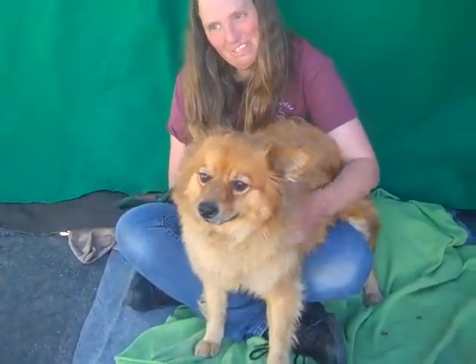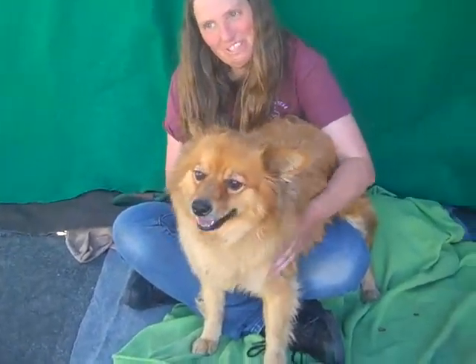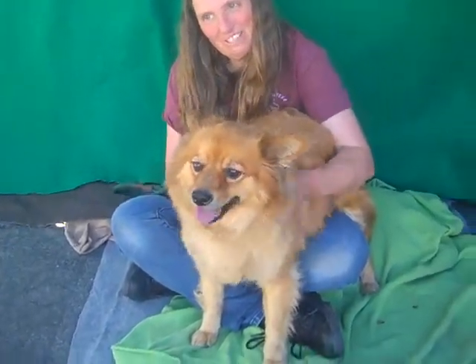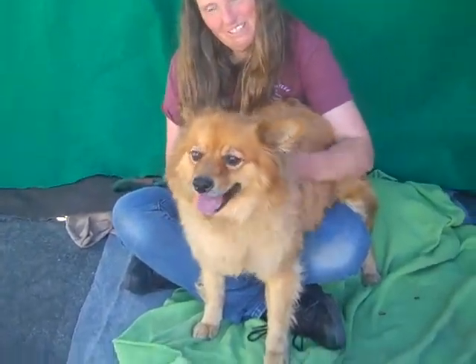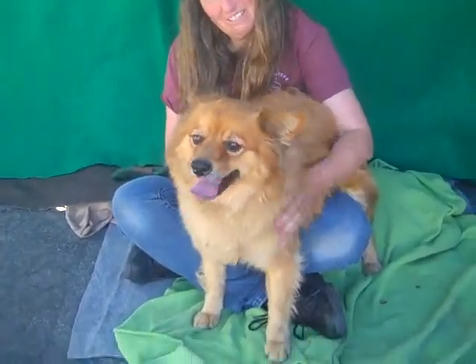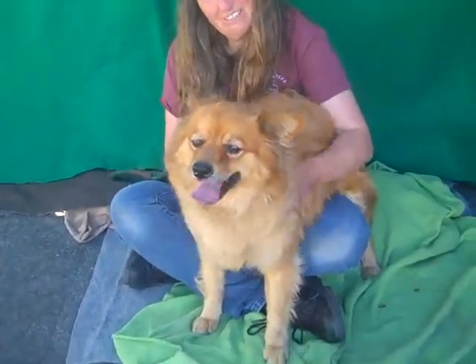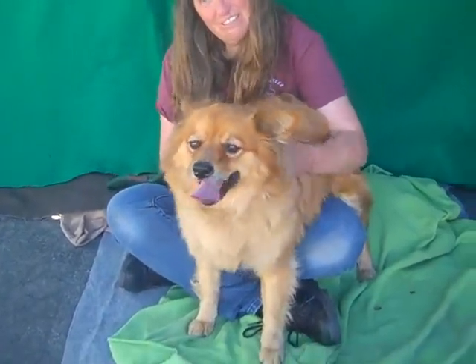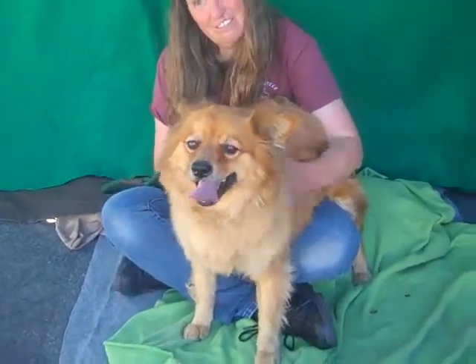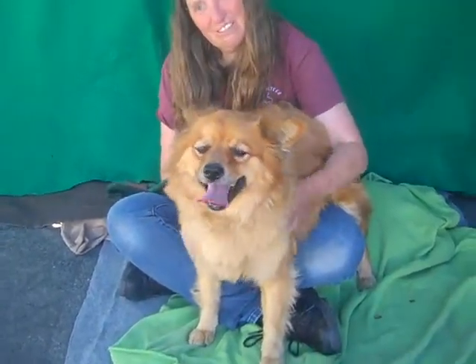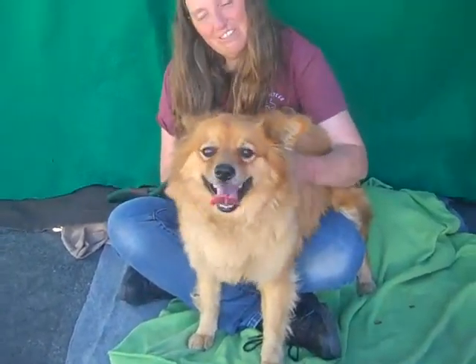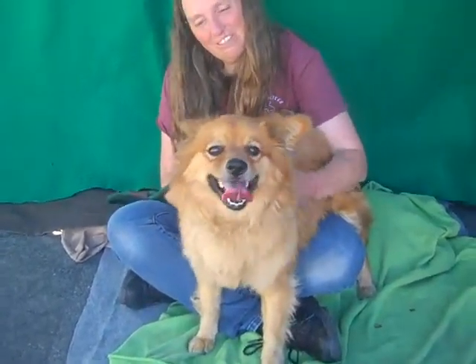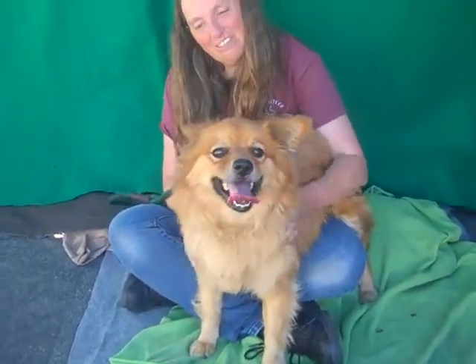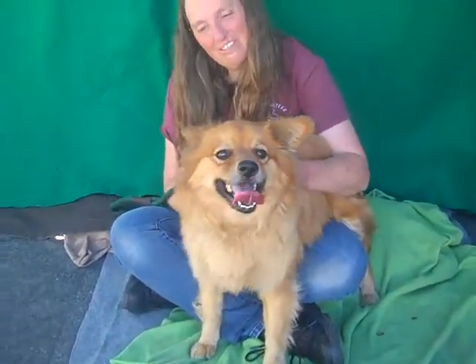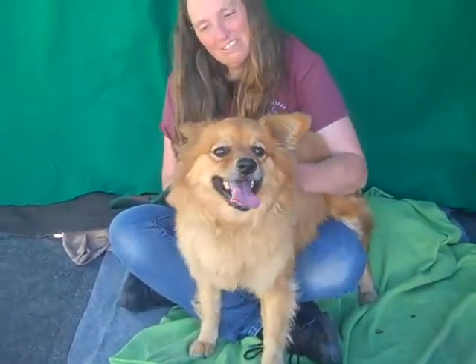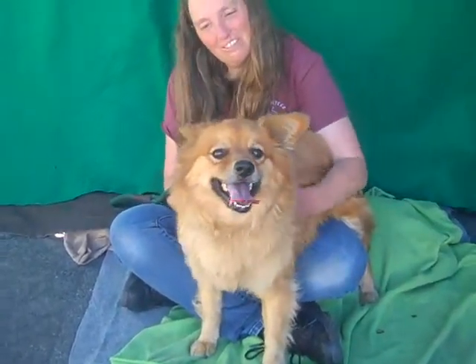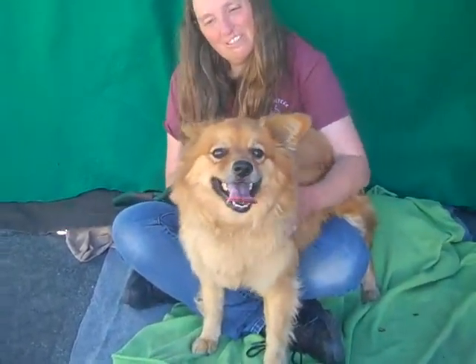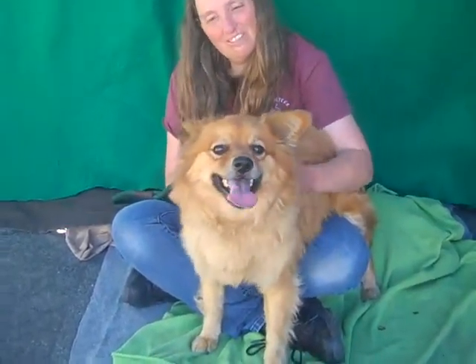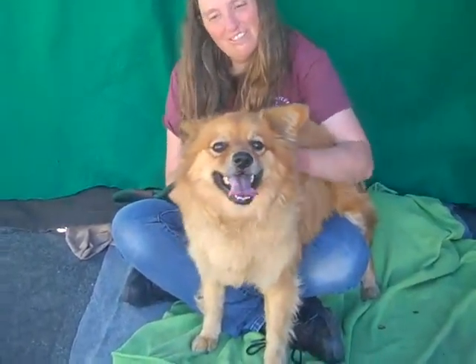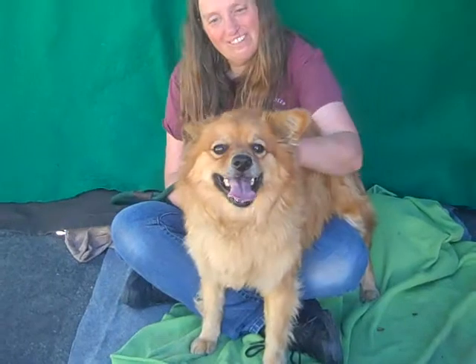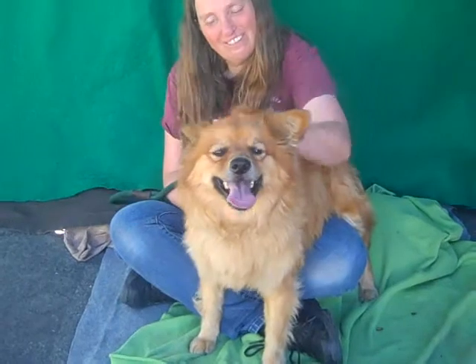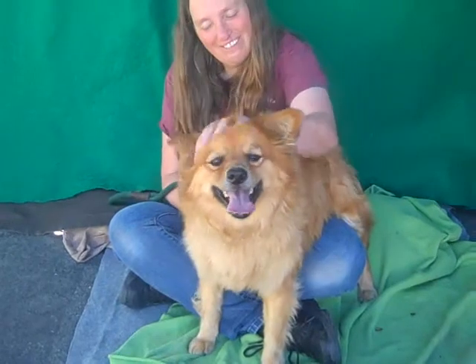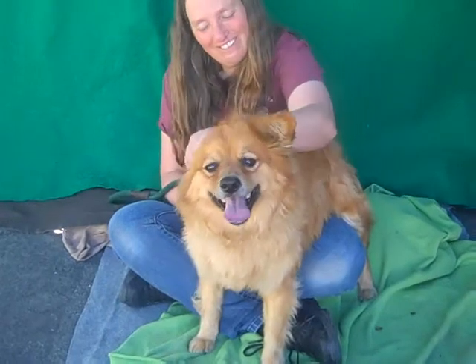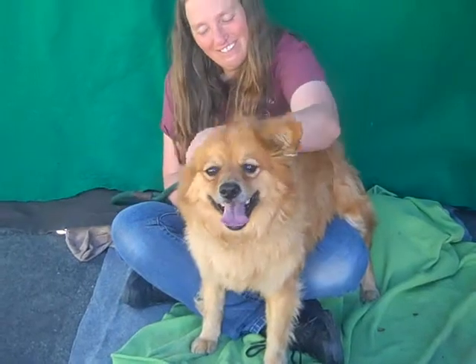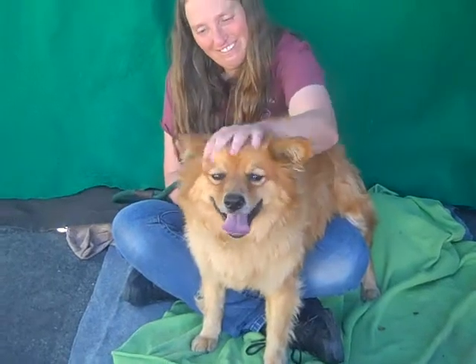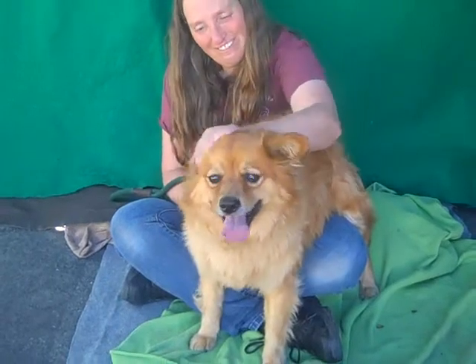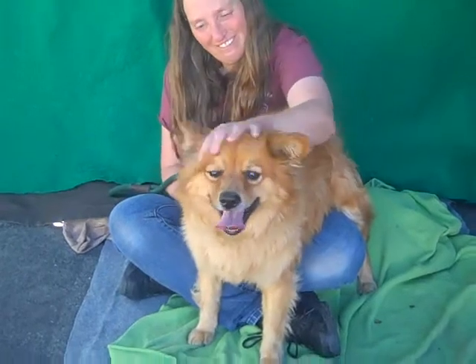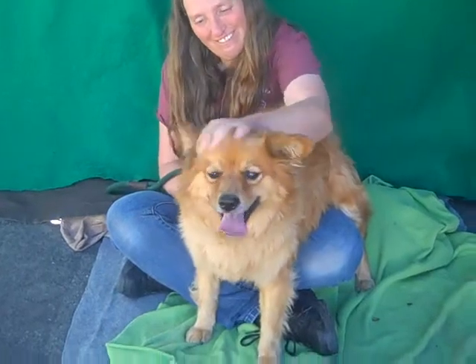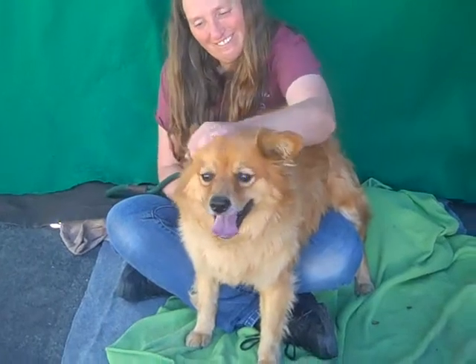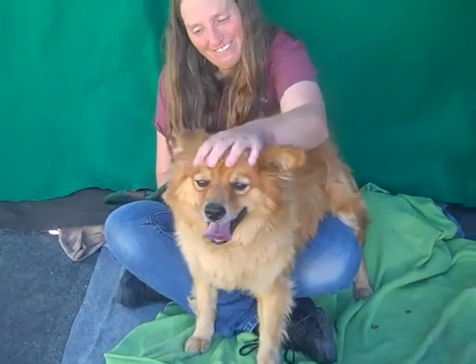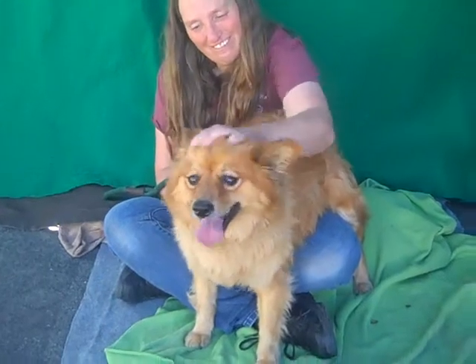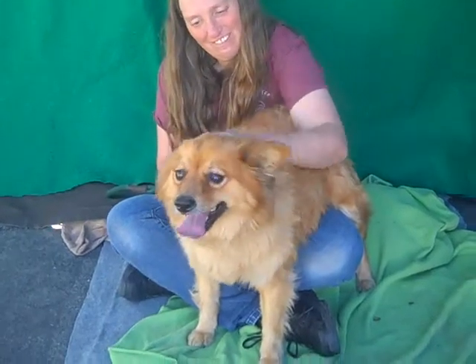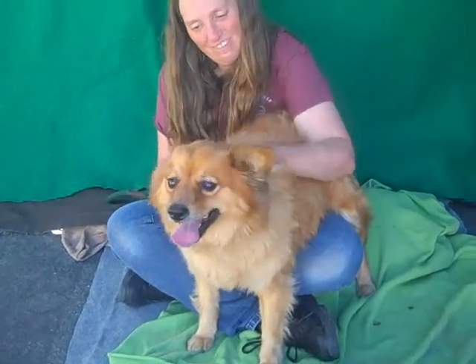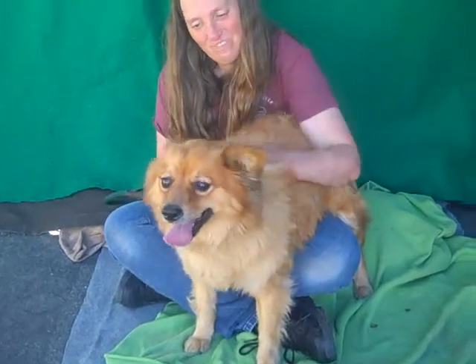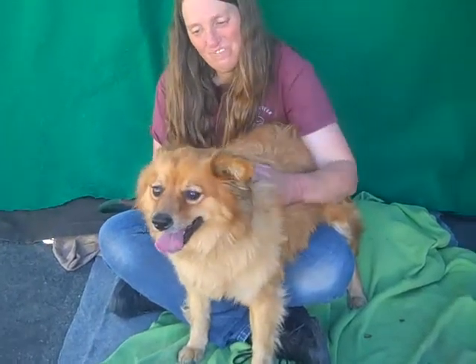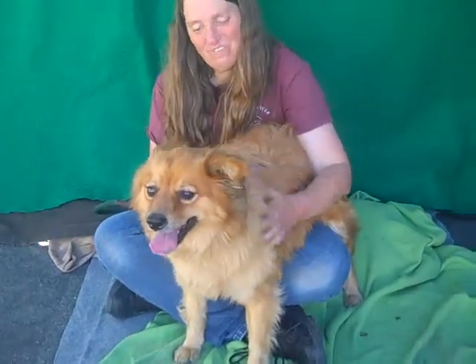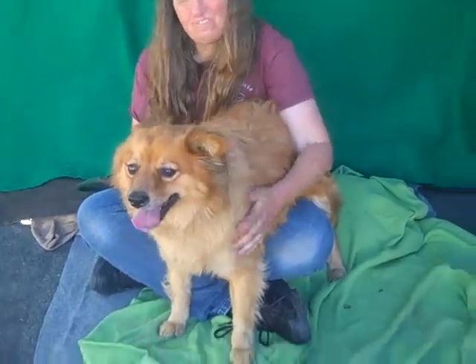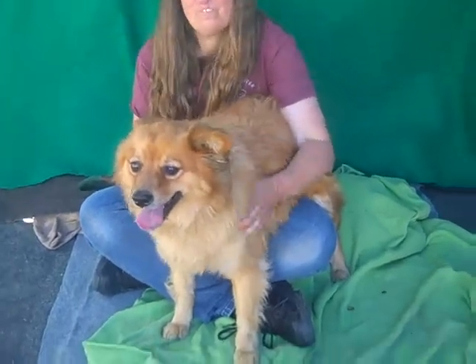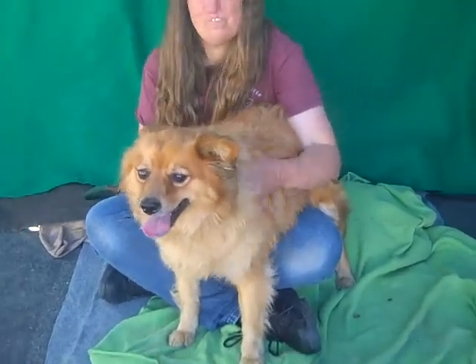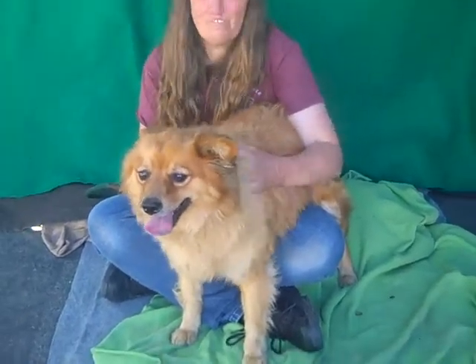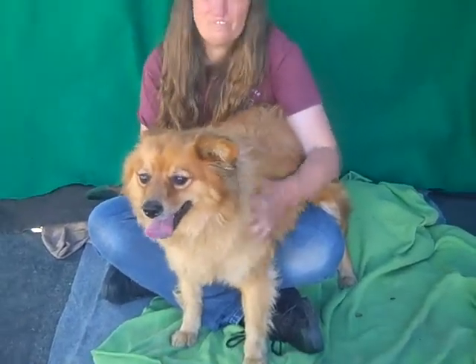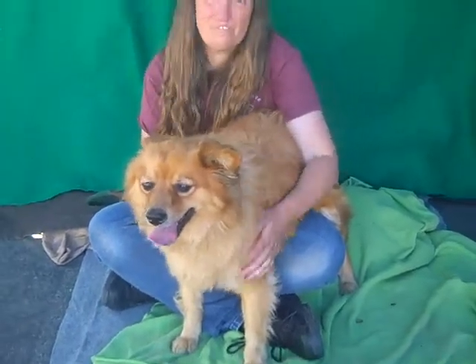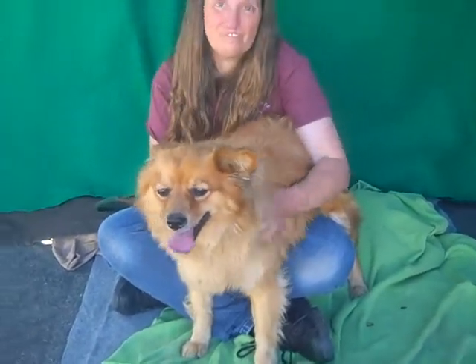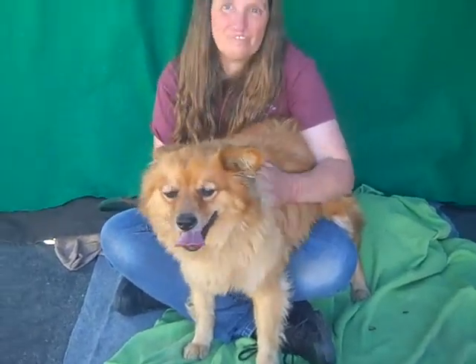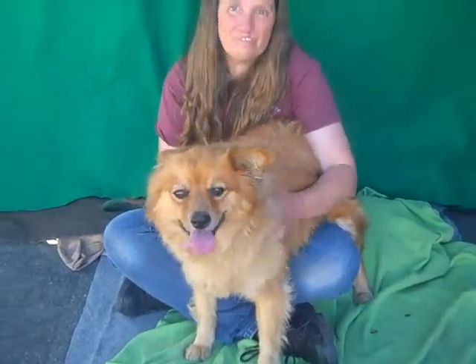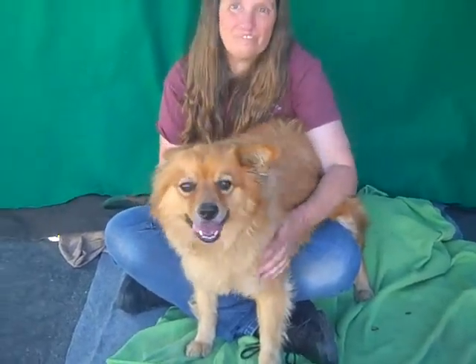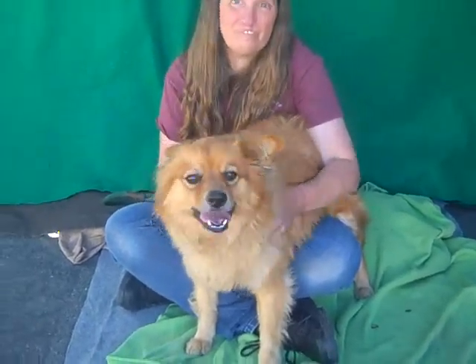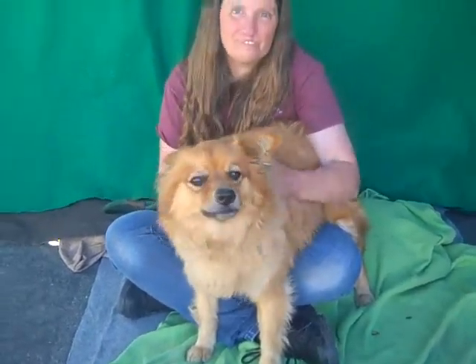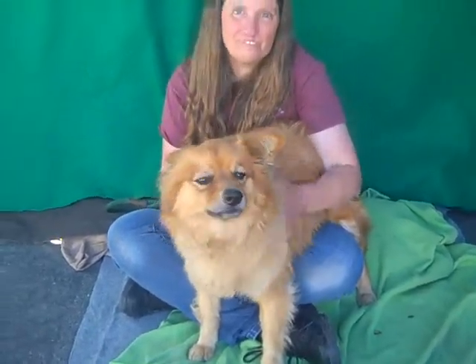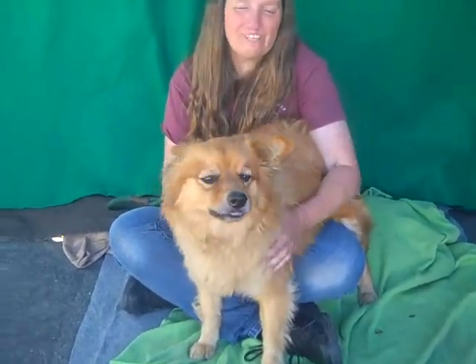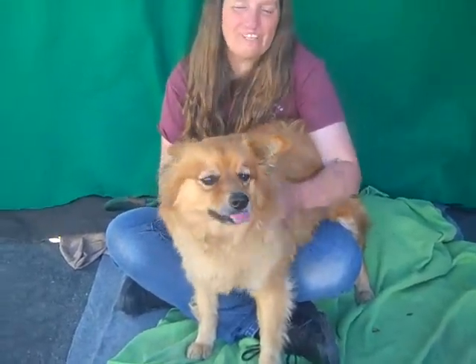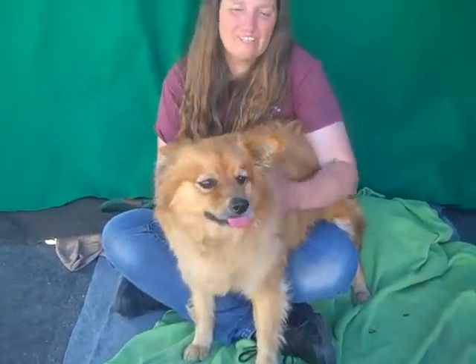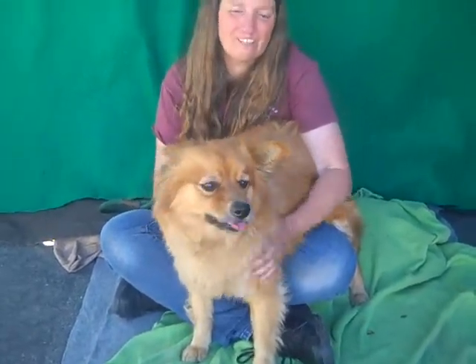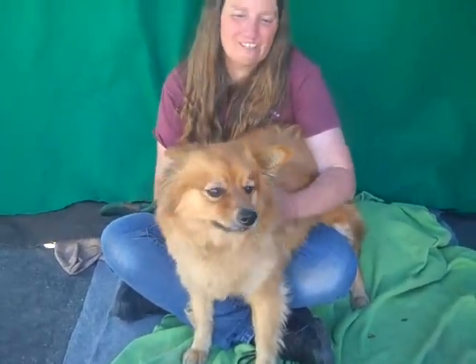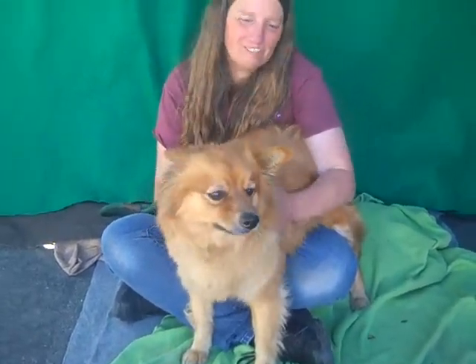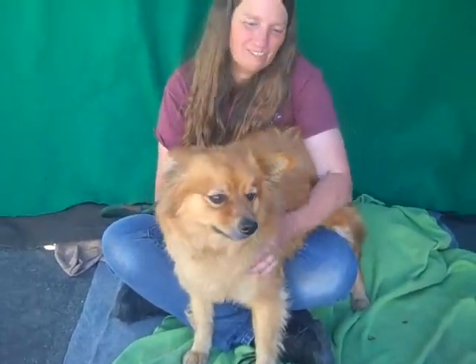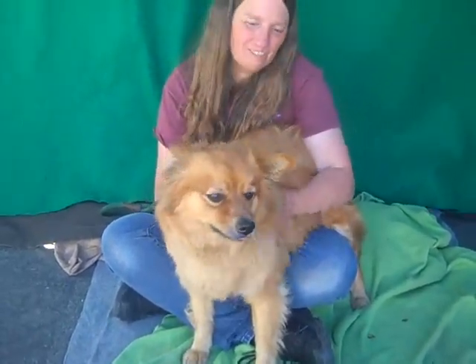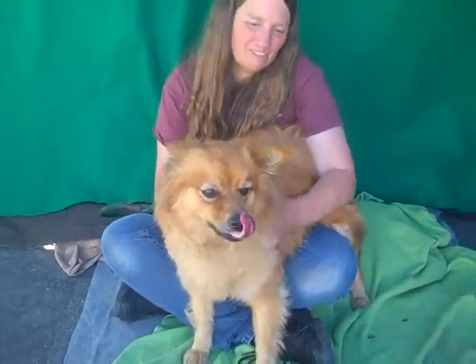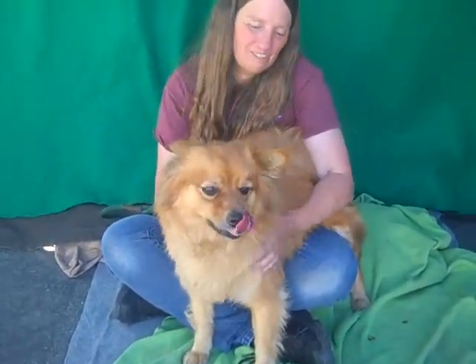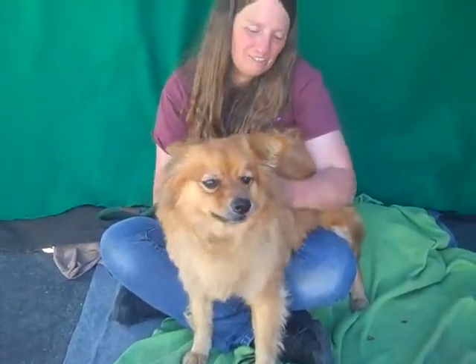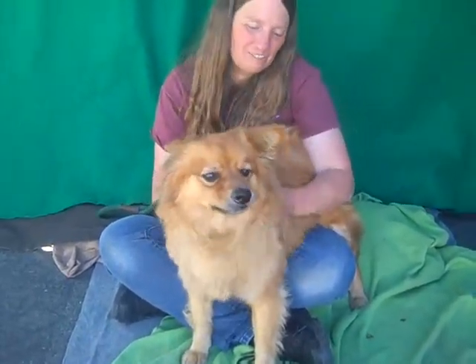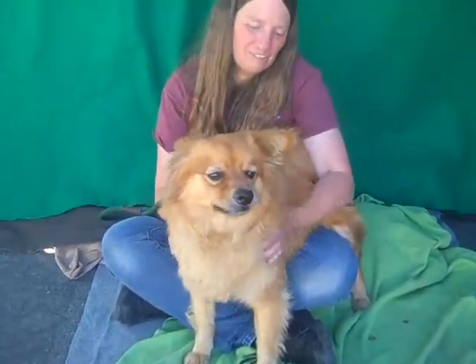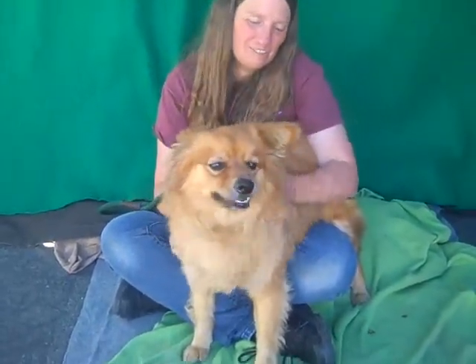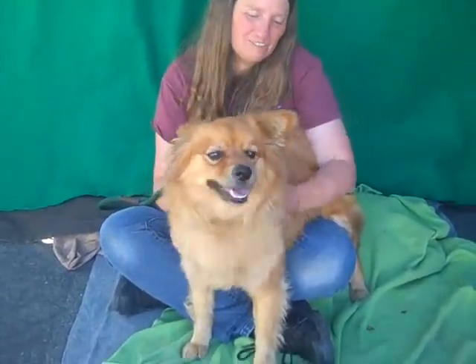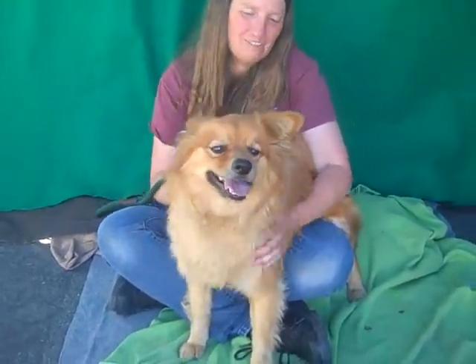He came in as an owner surrender on September 30th. They claim they had no time for him. He weighs 32 pounds.